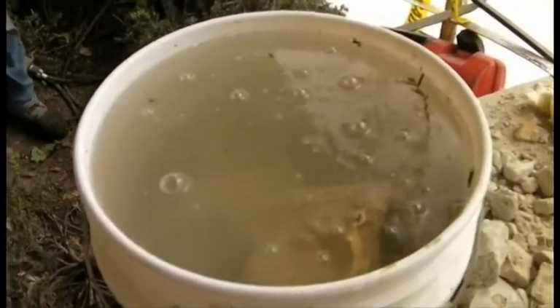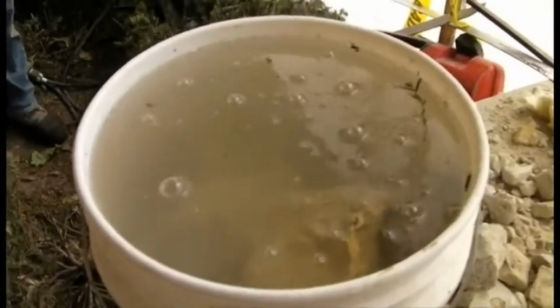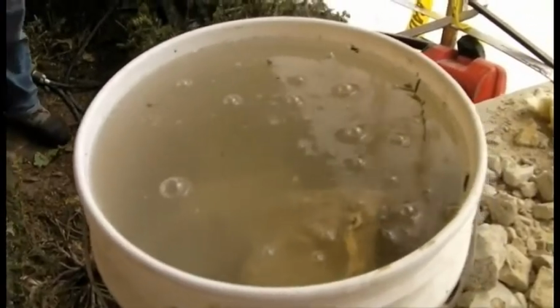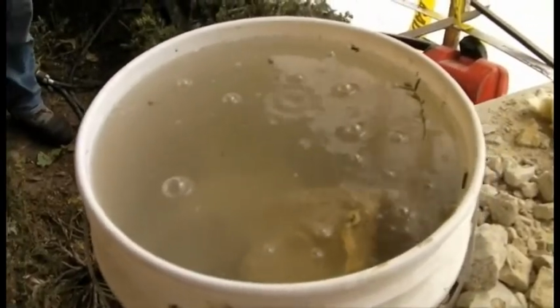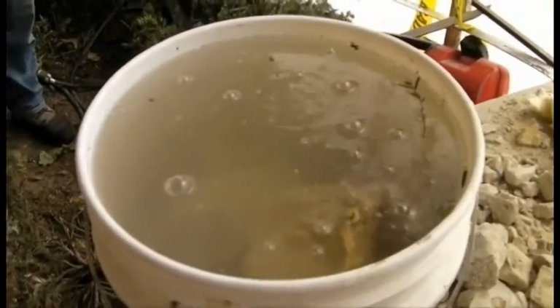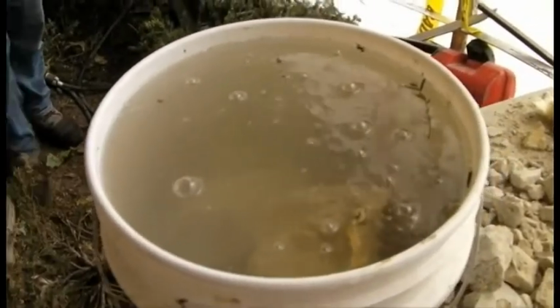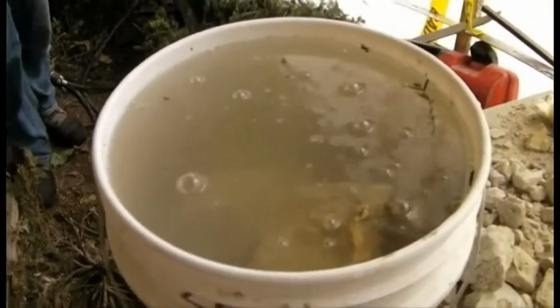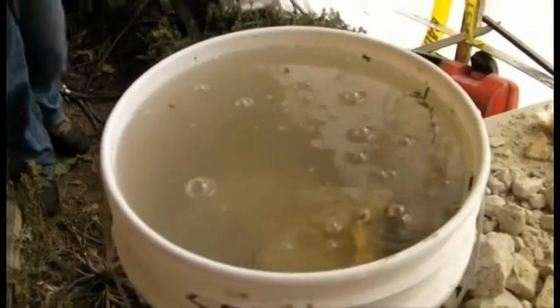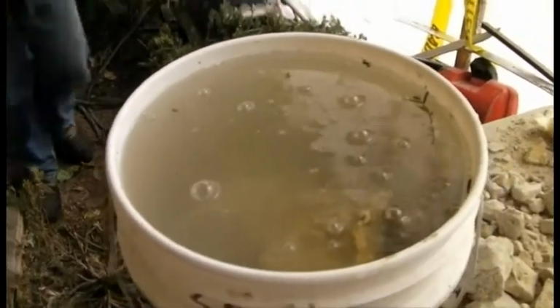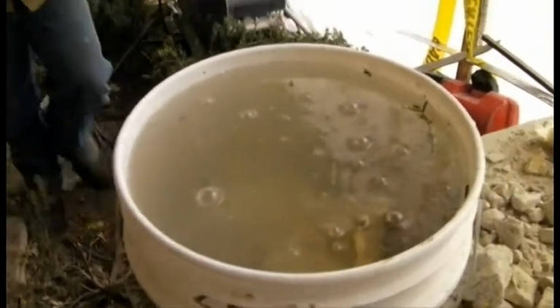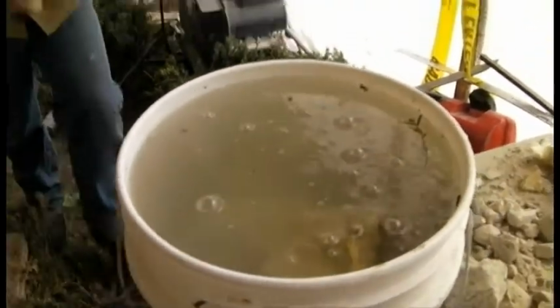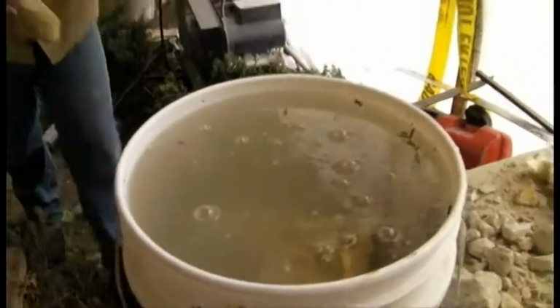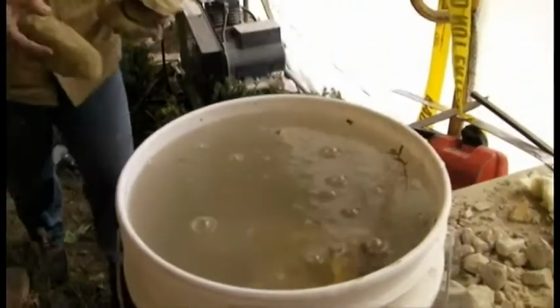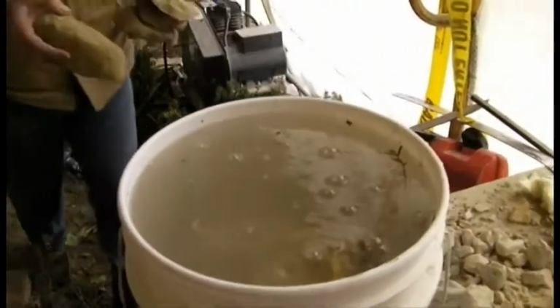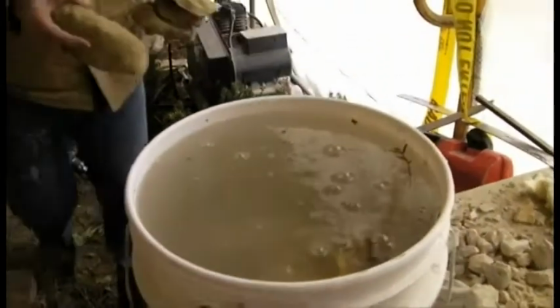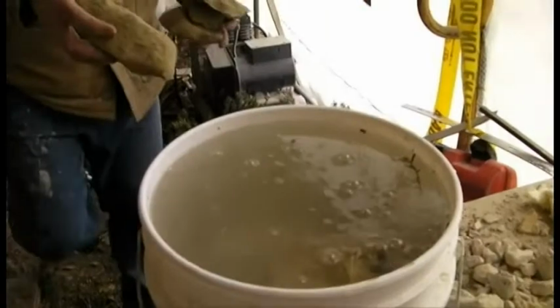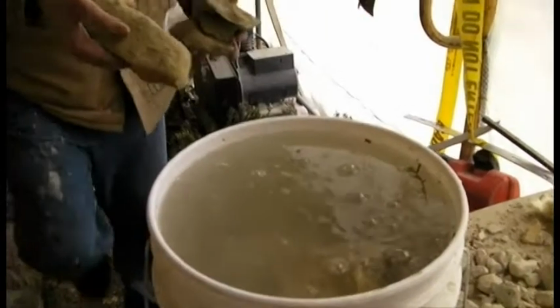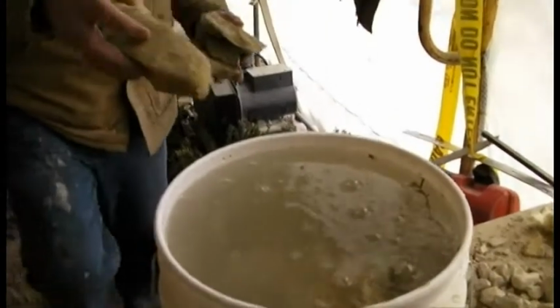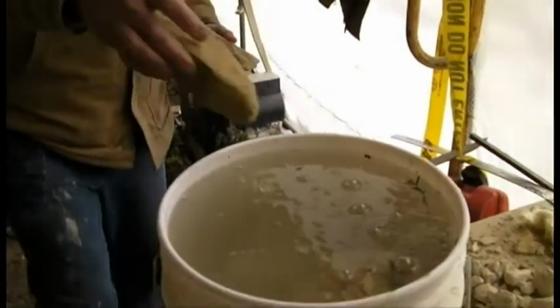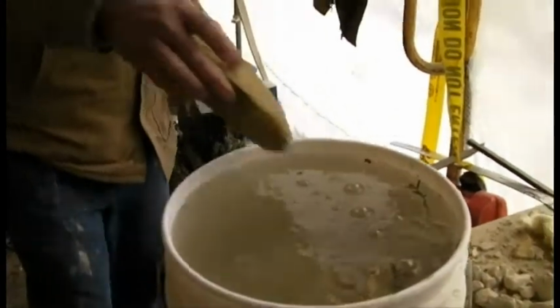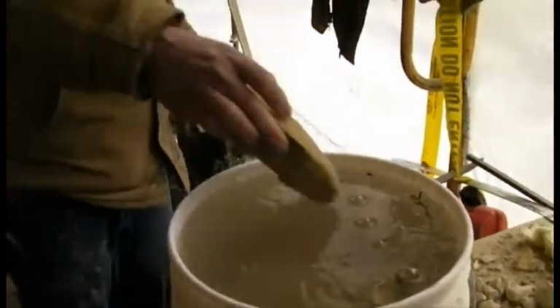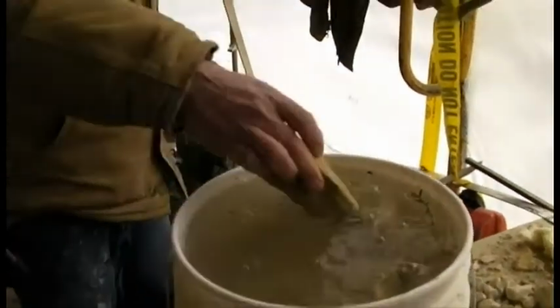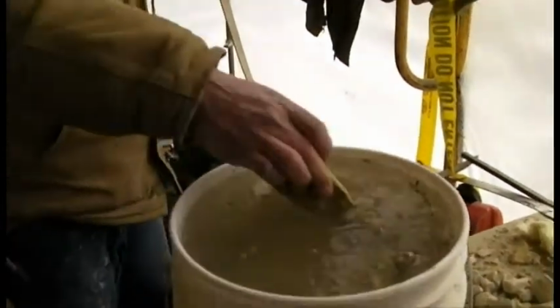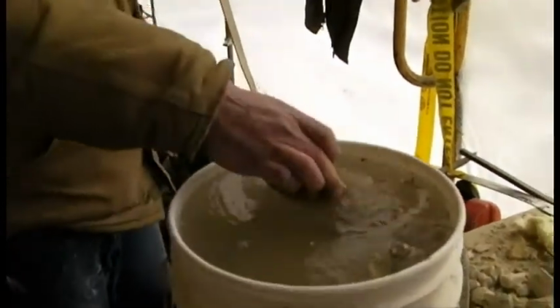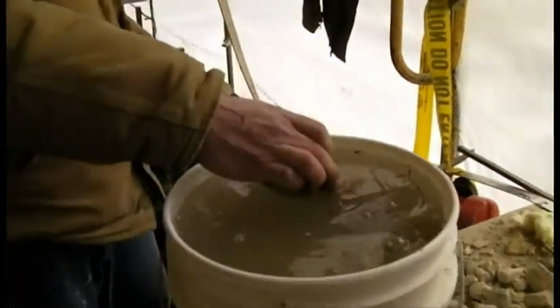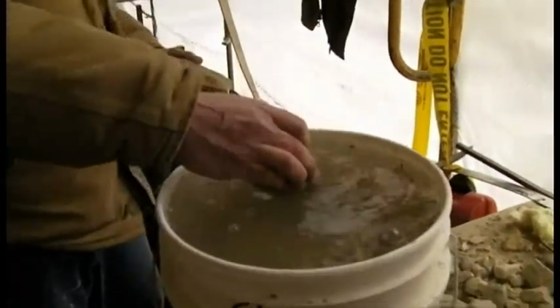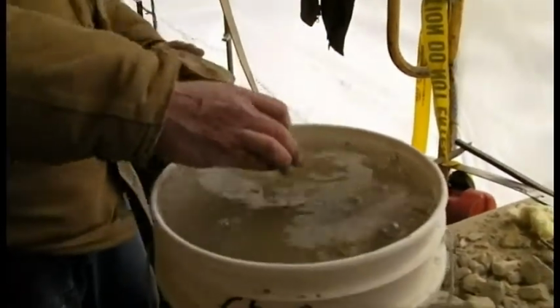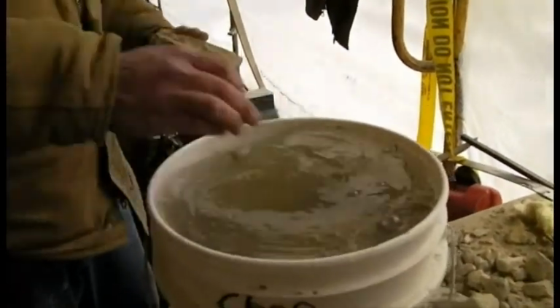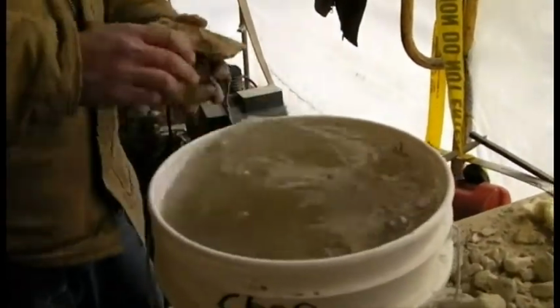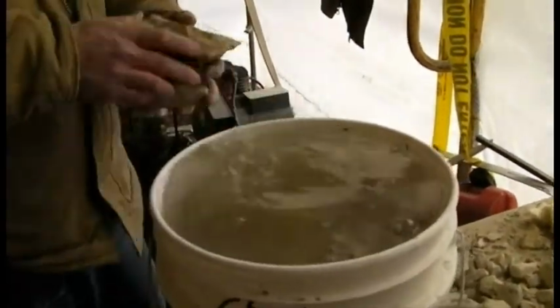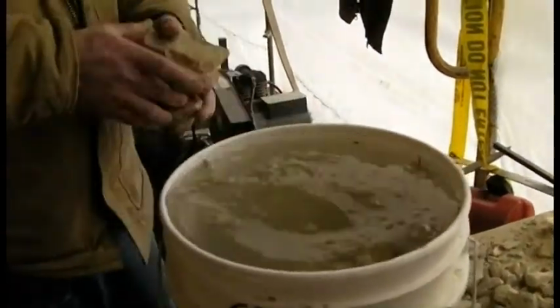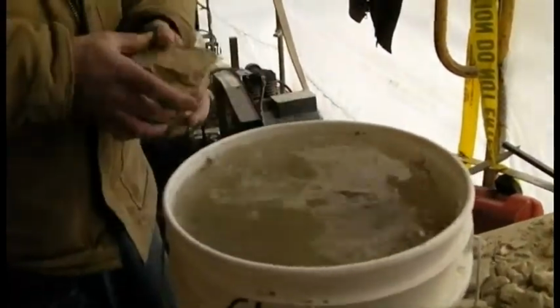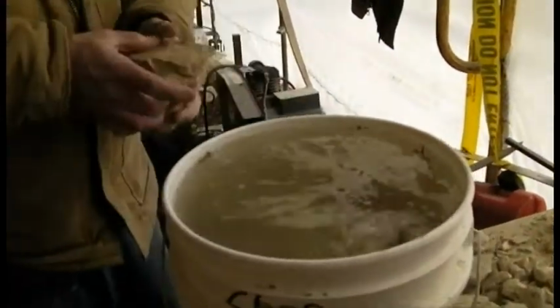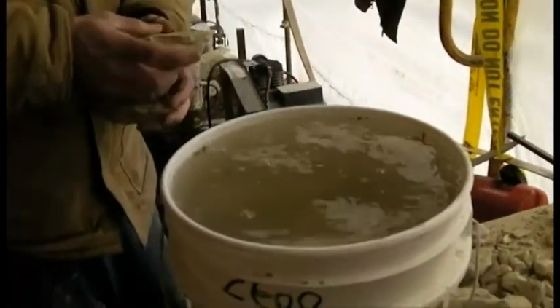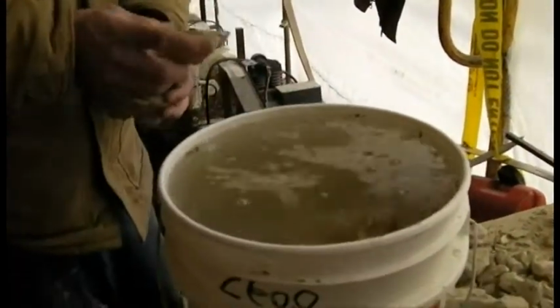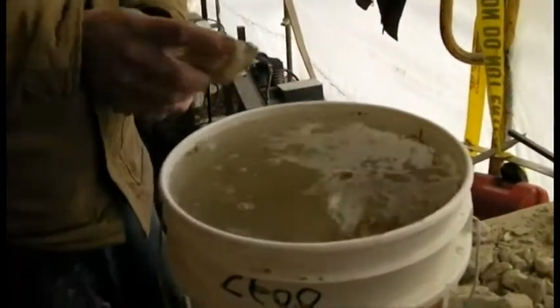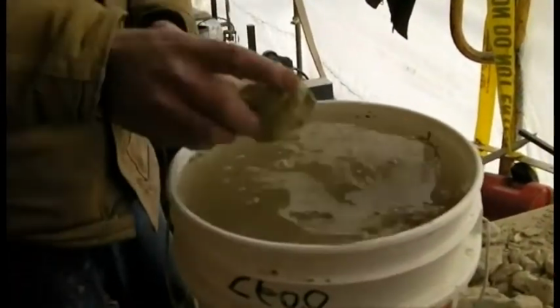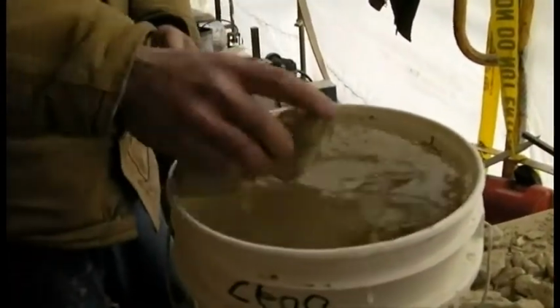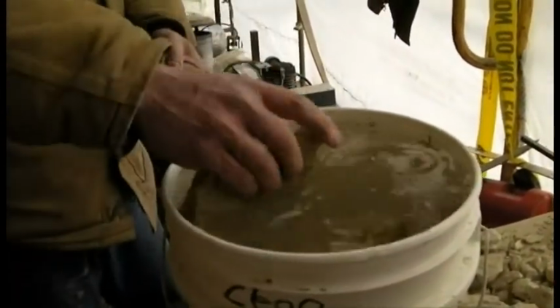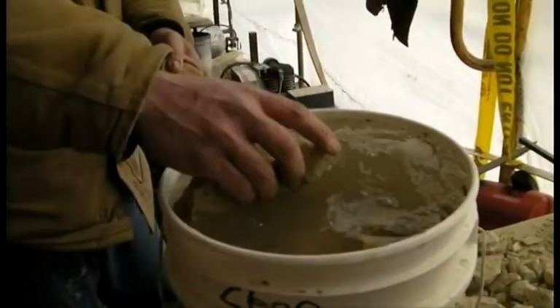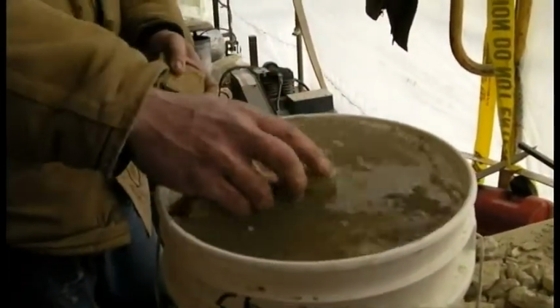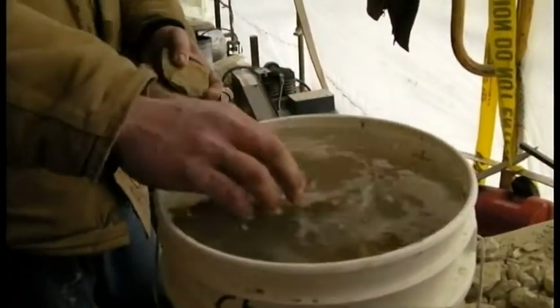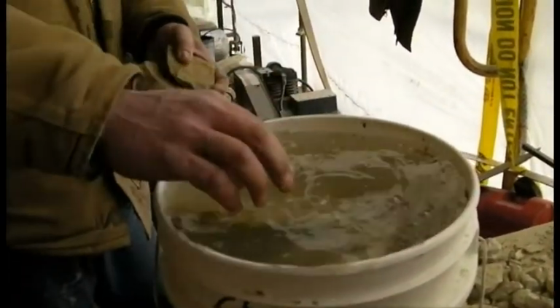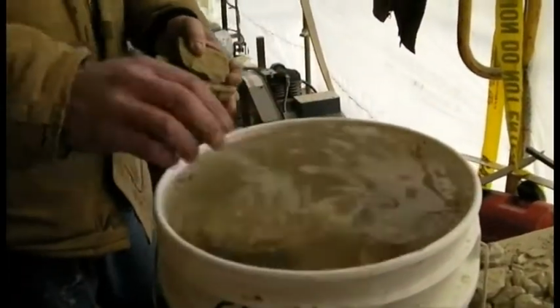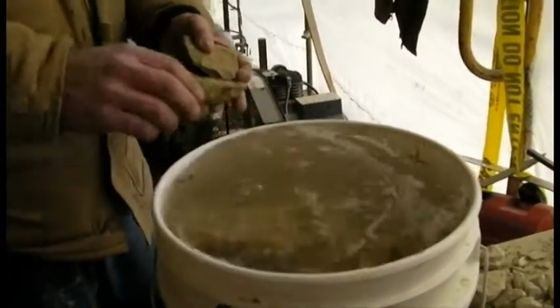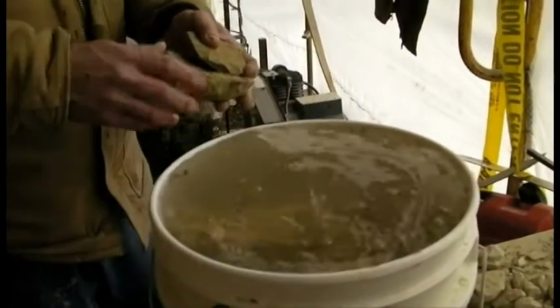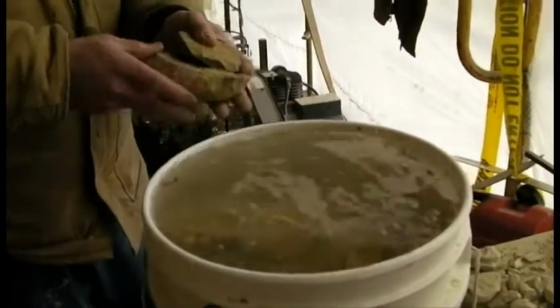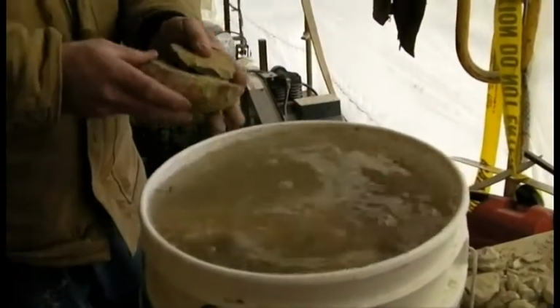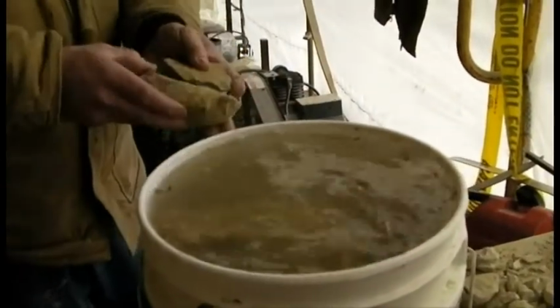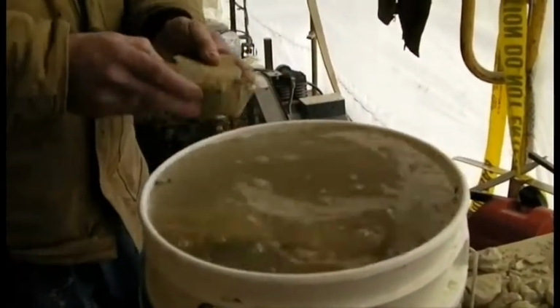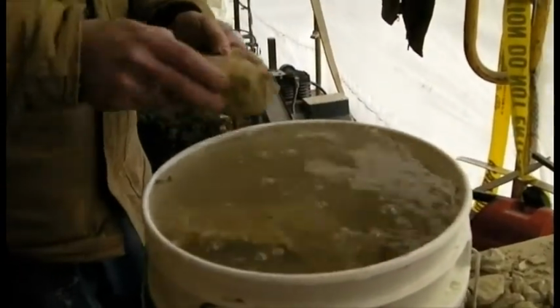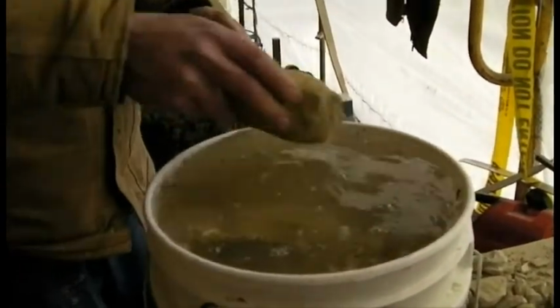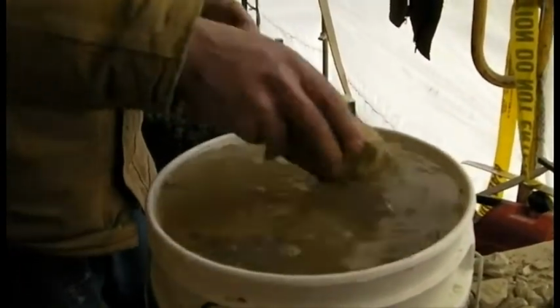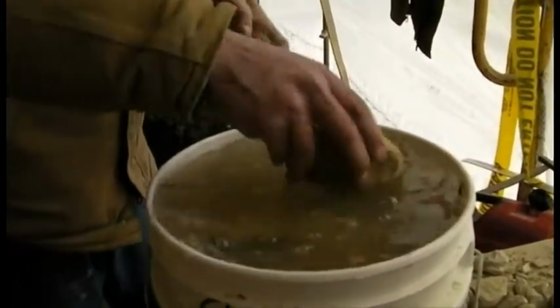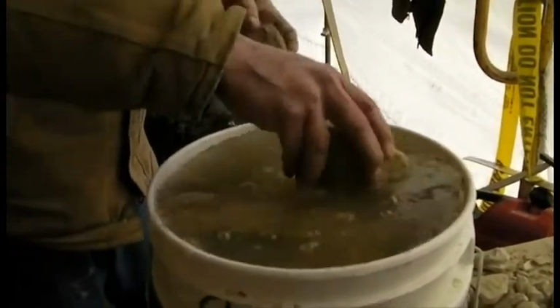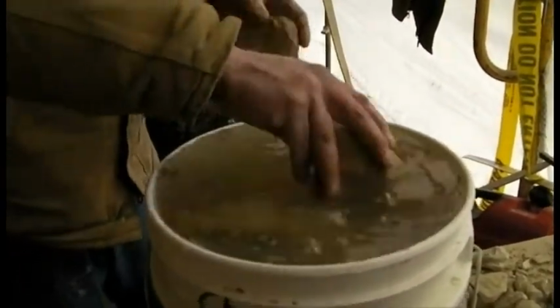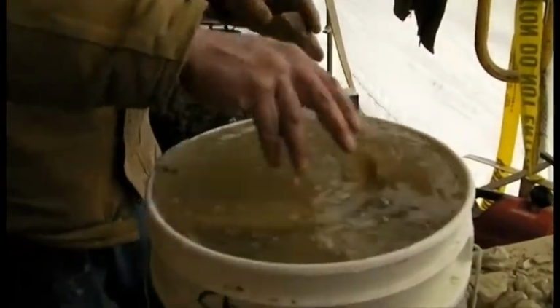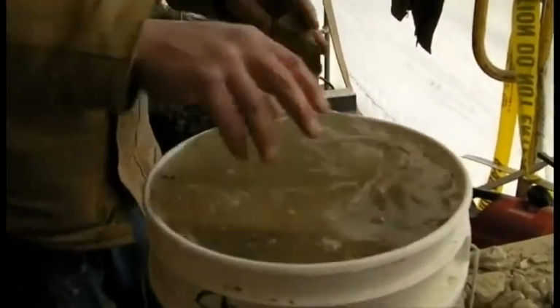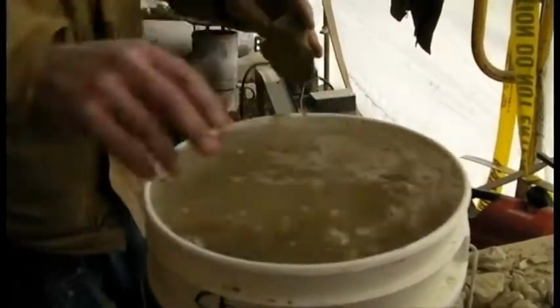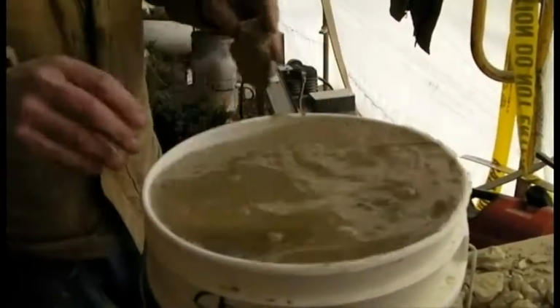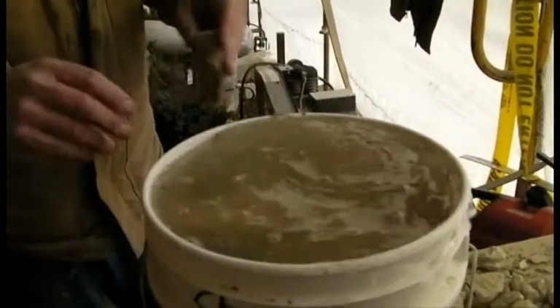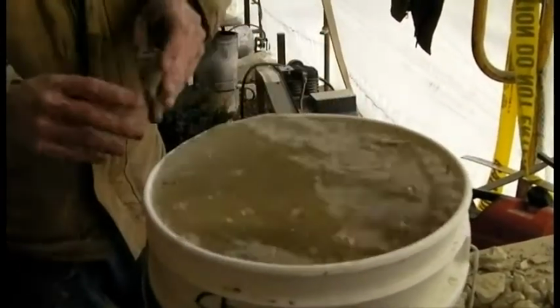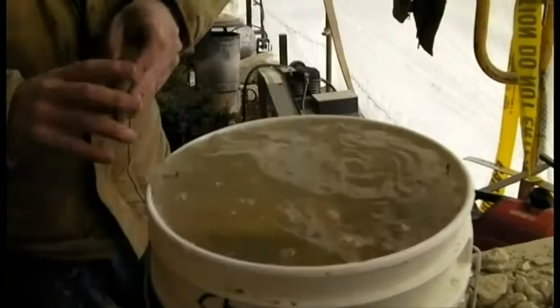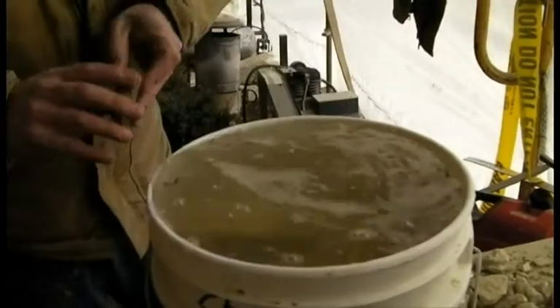All stone was set aside first in buckets of water to pre-soak them prior to laying them in the wall surface areas.